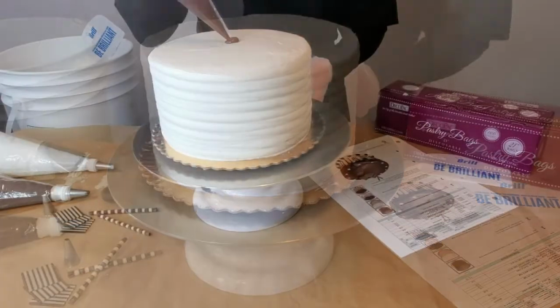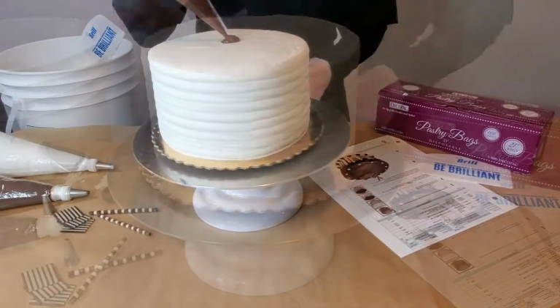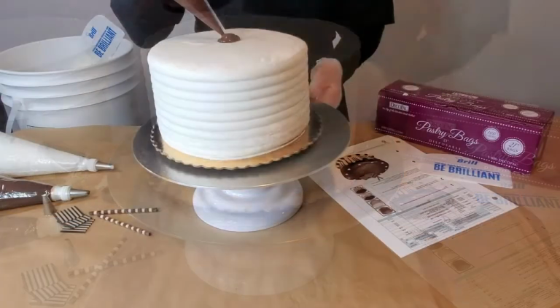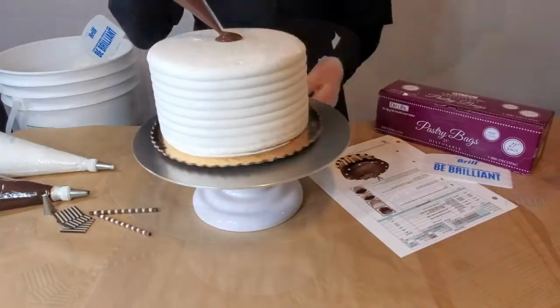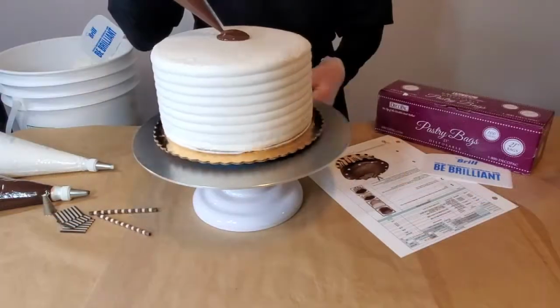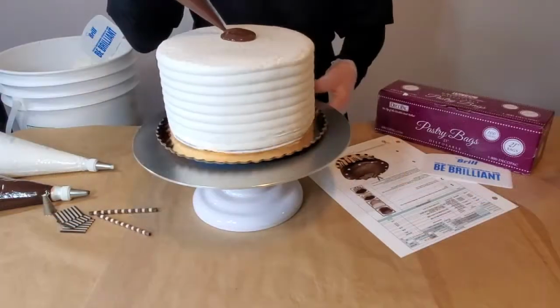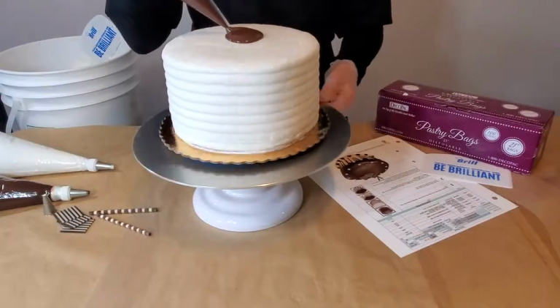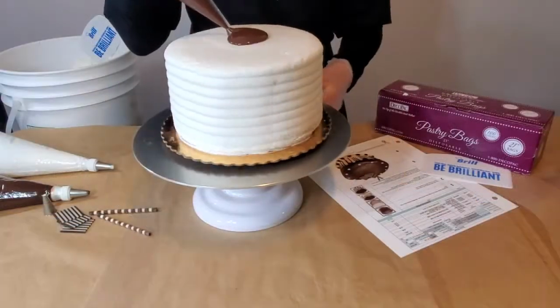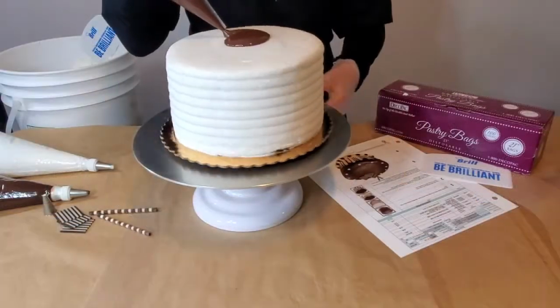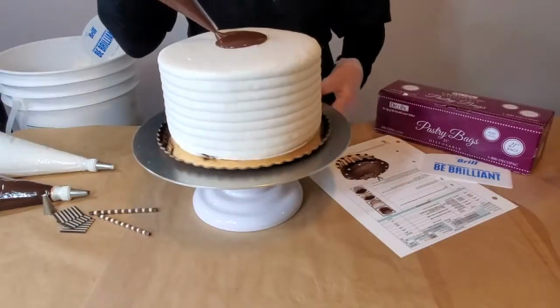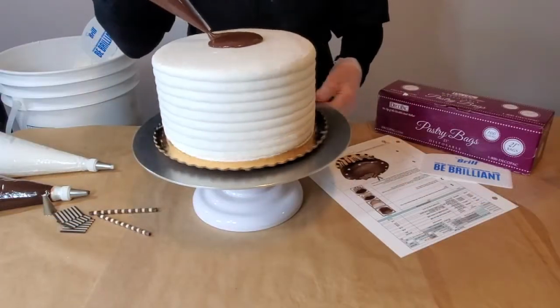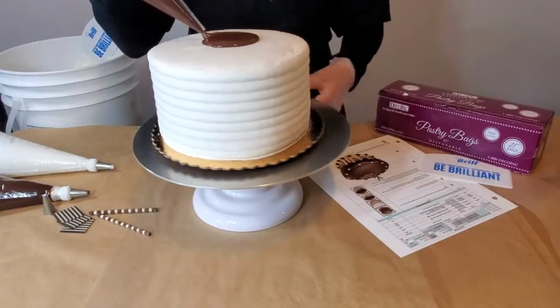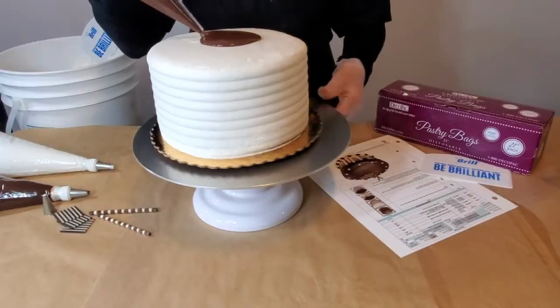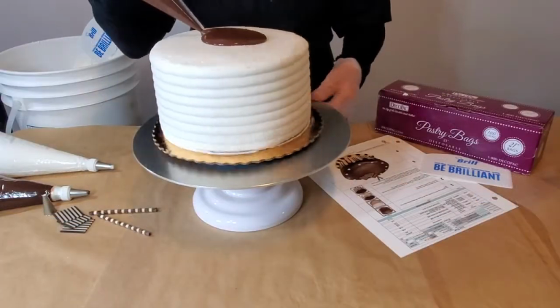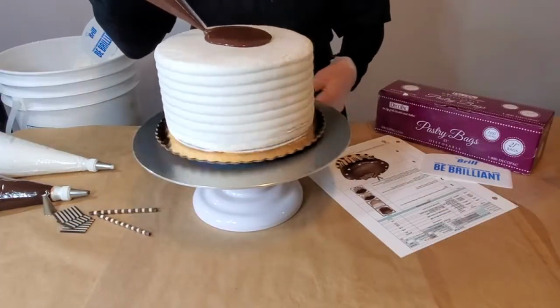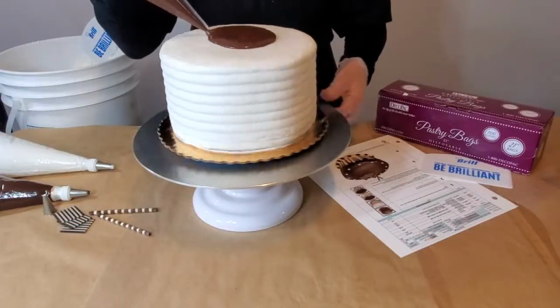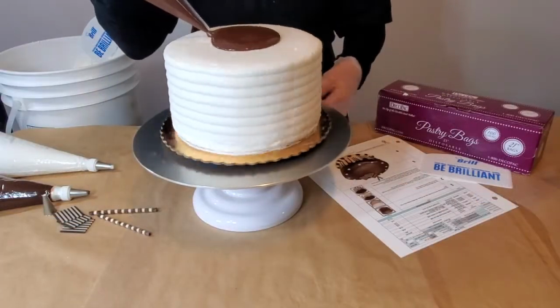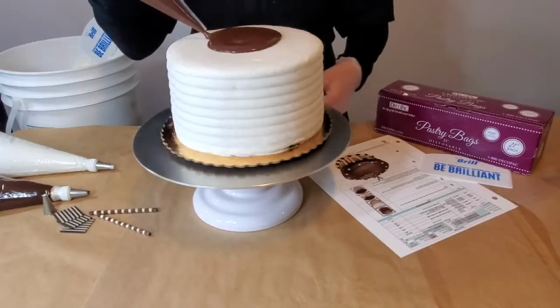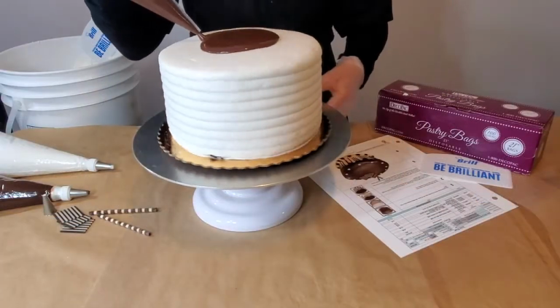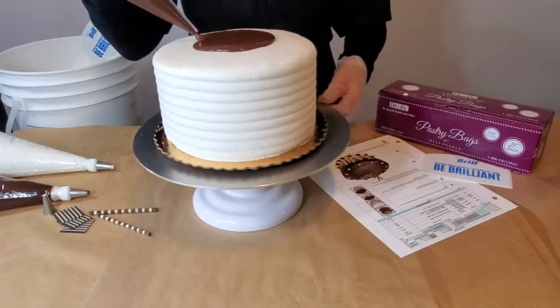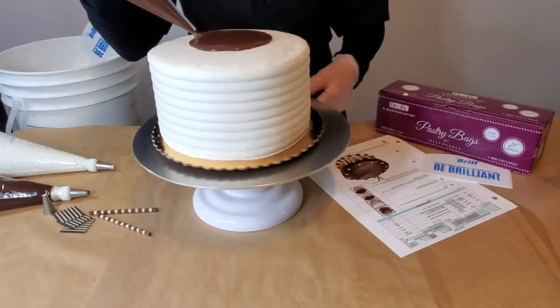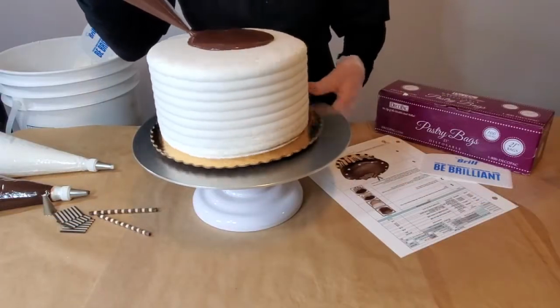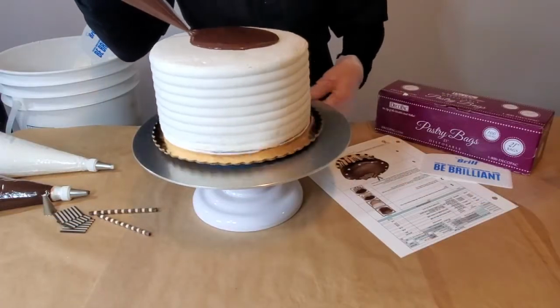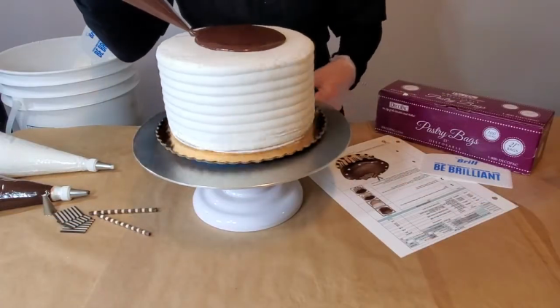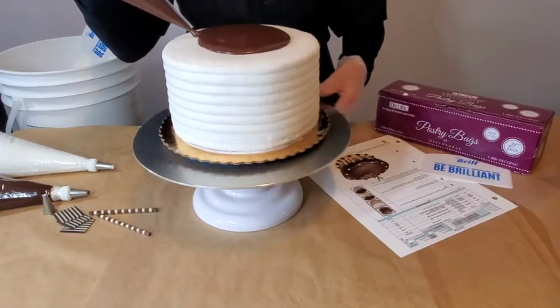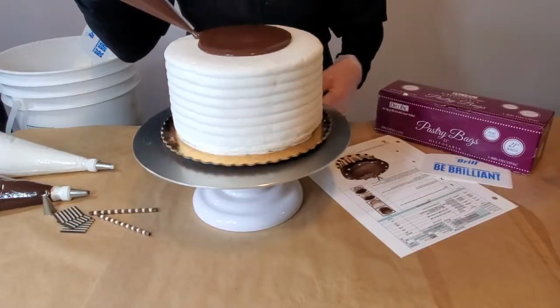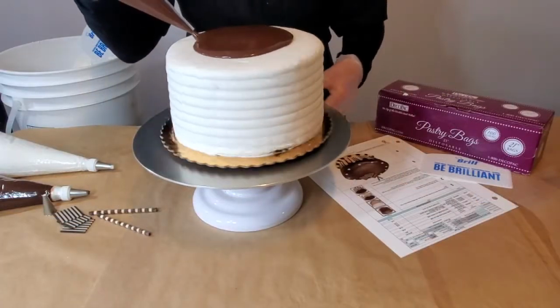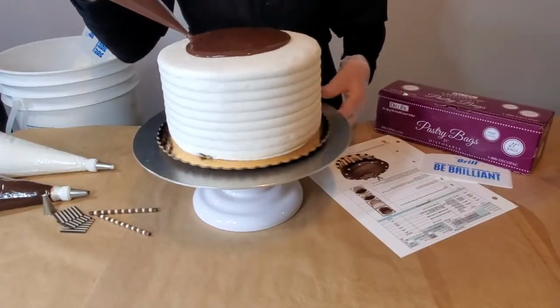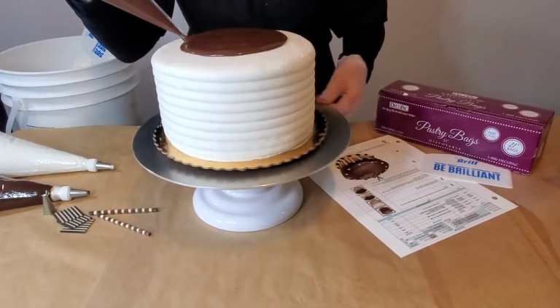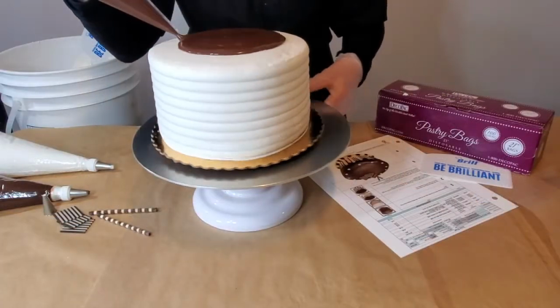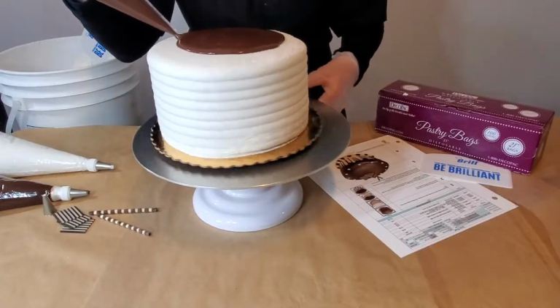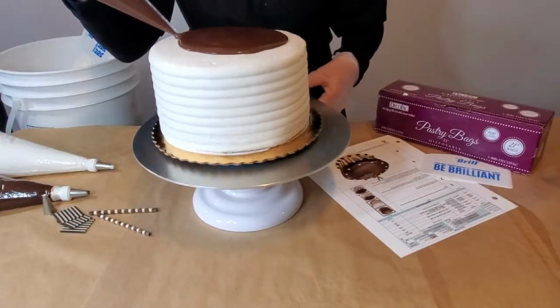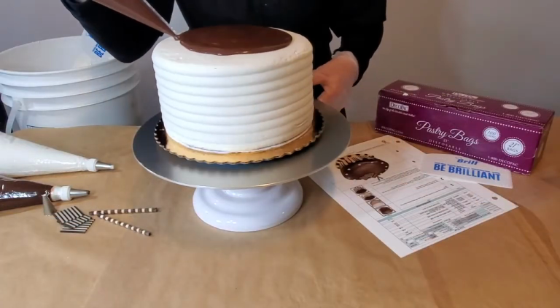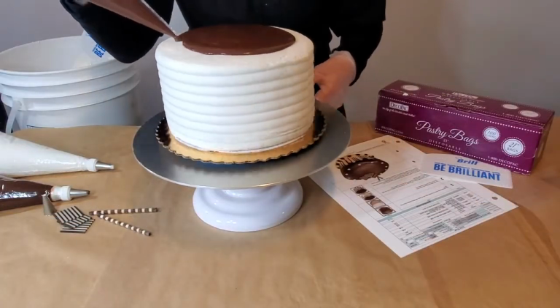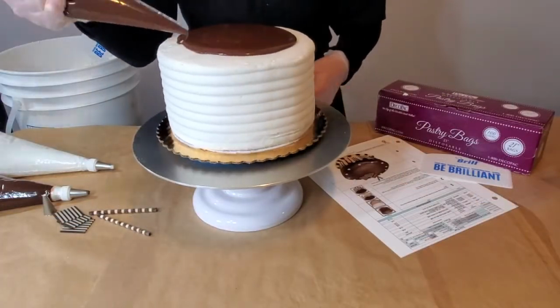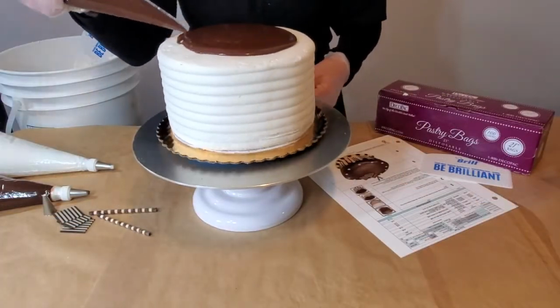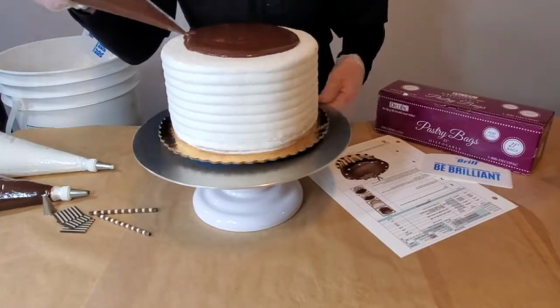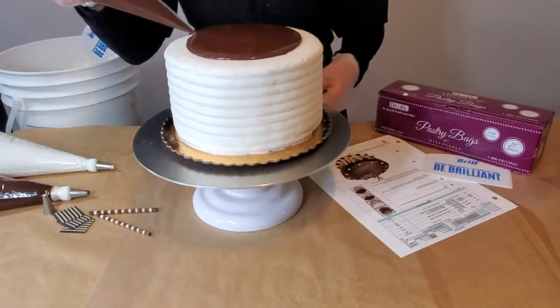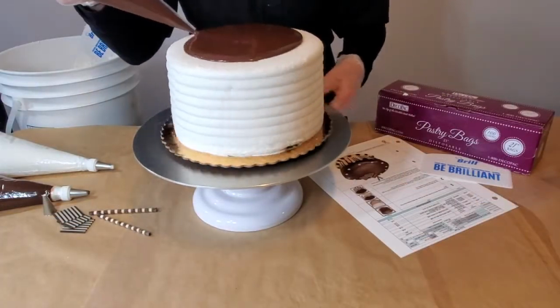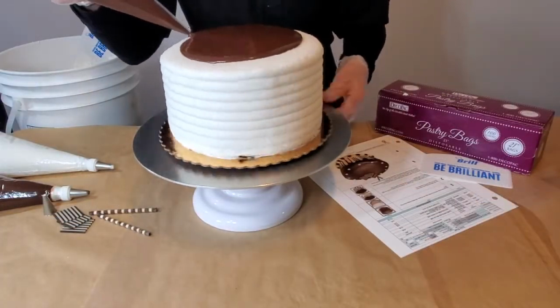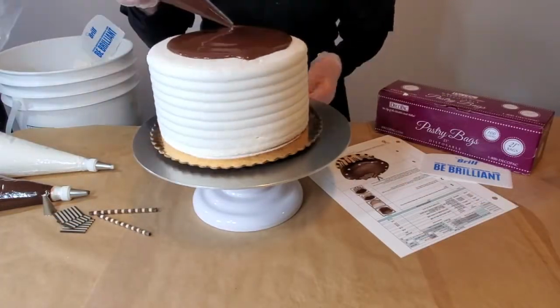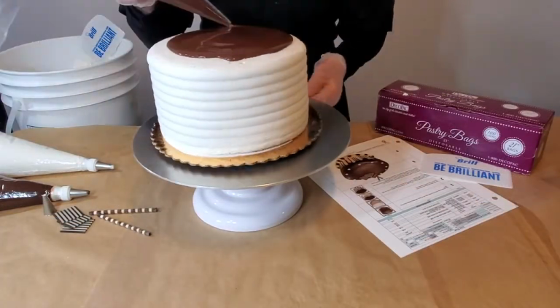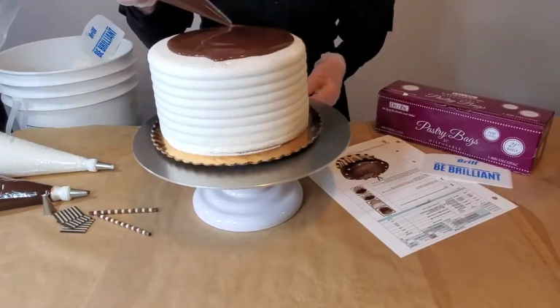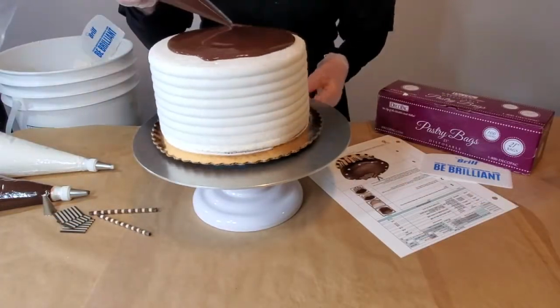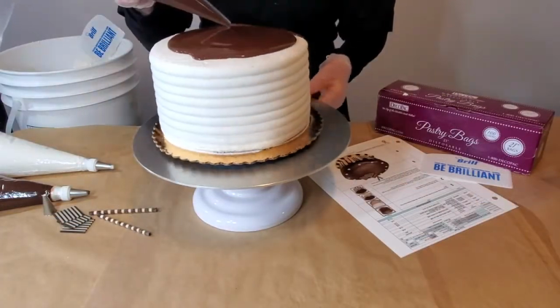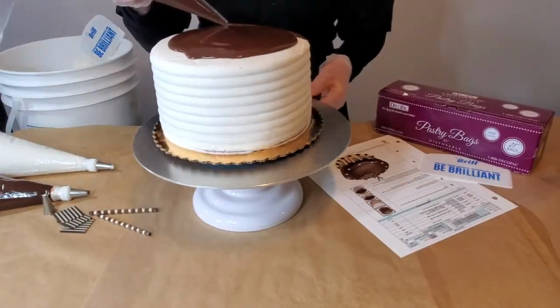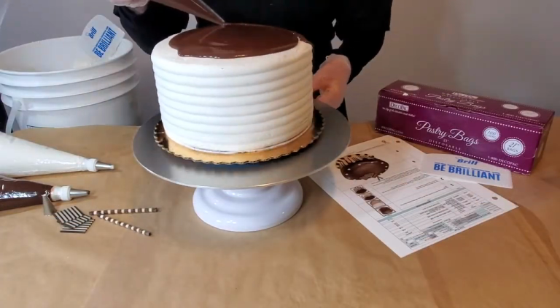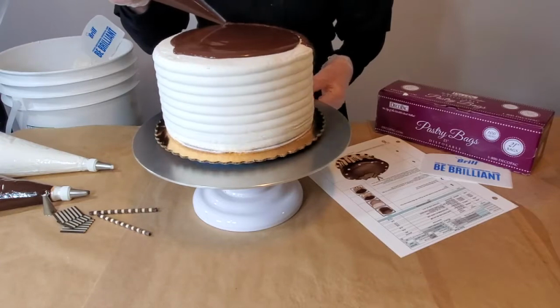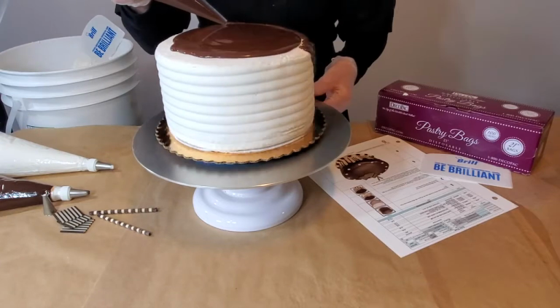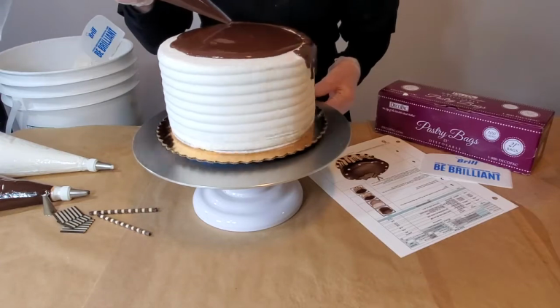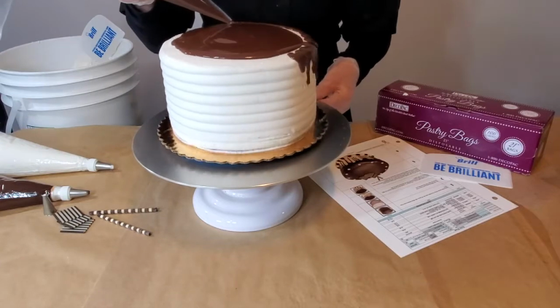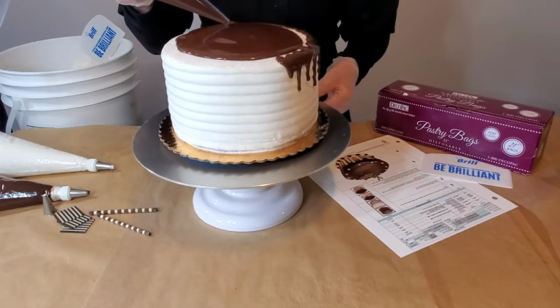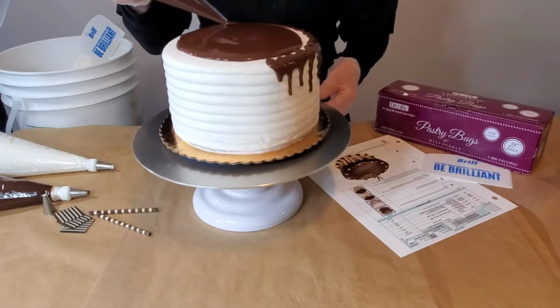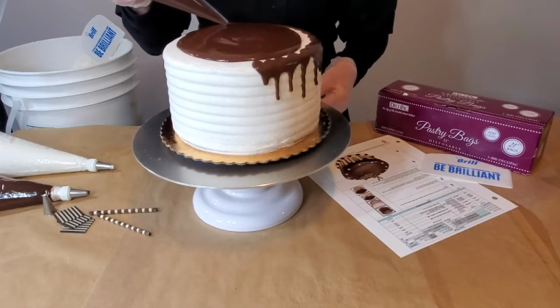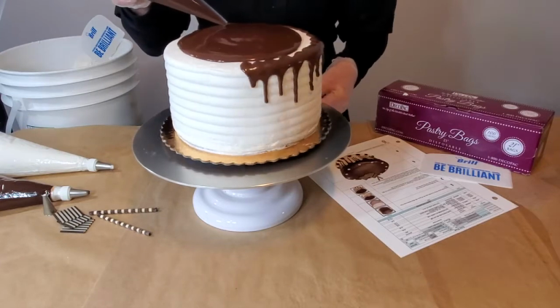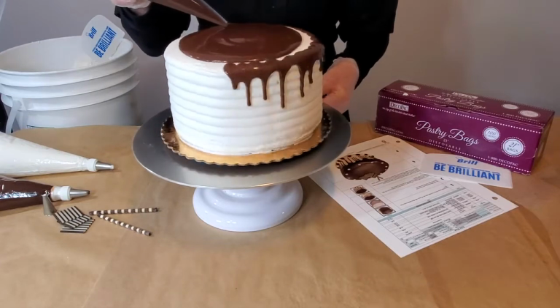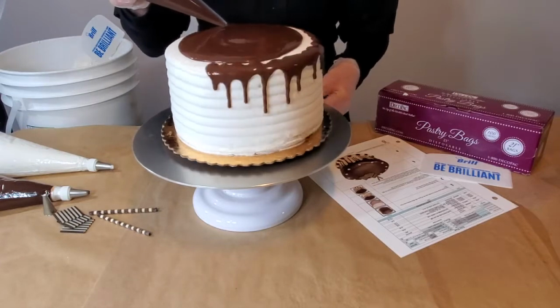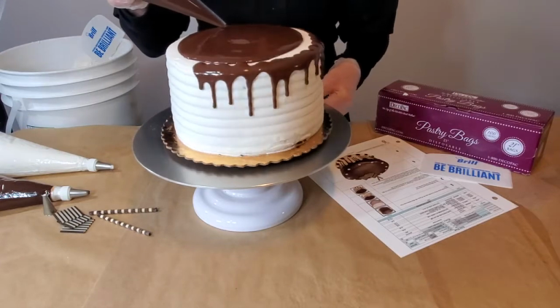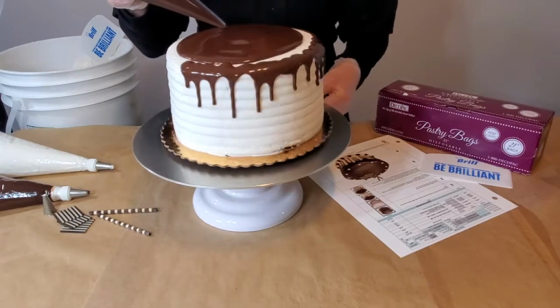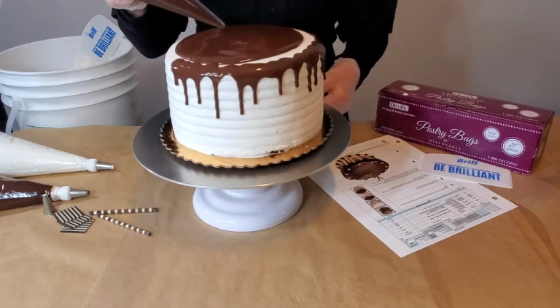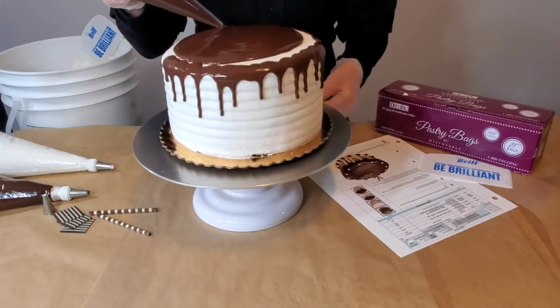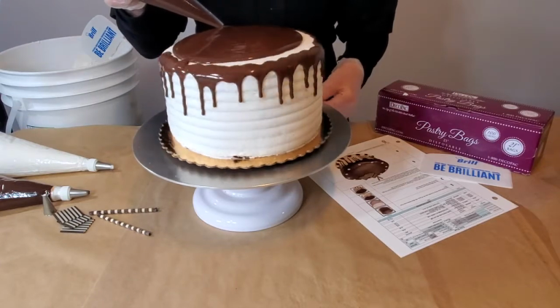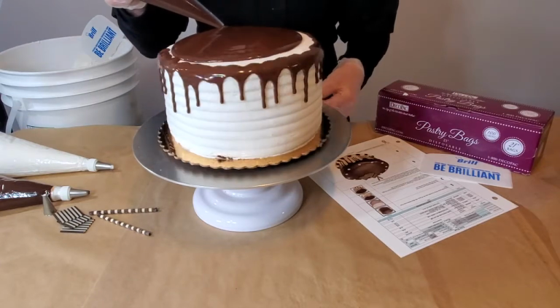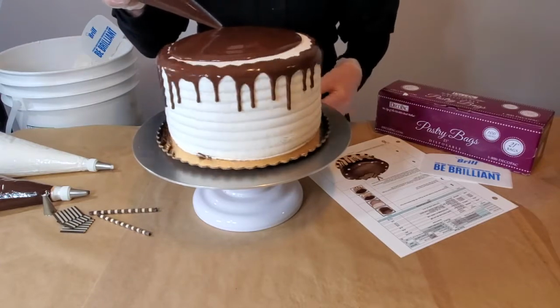Next, drizzle heated truffle around the center and the top edge of the cake like shown. Be careful to not overheat the truffle.